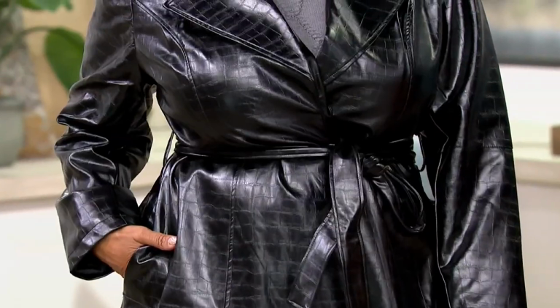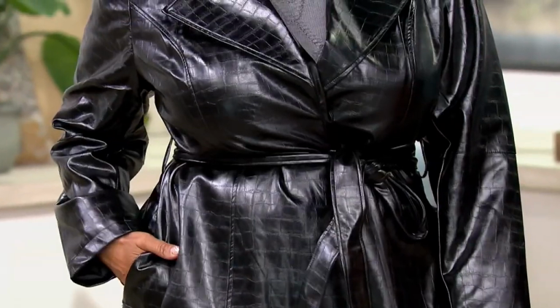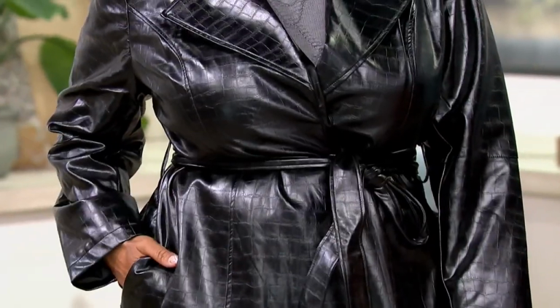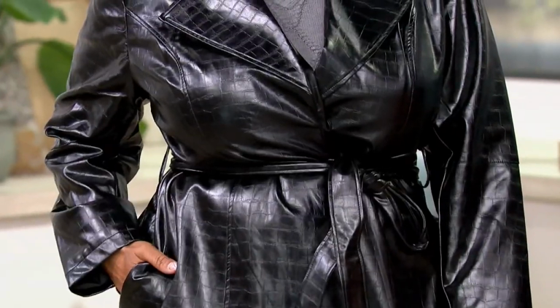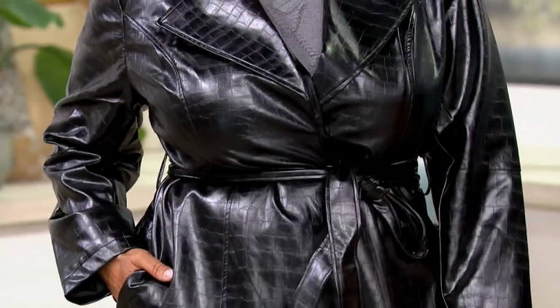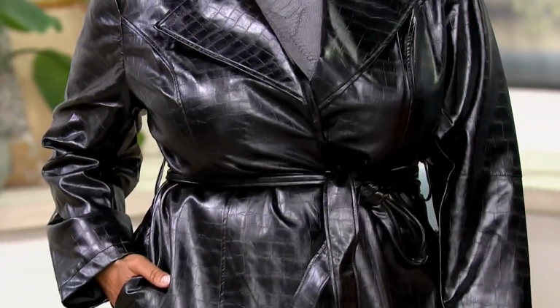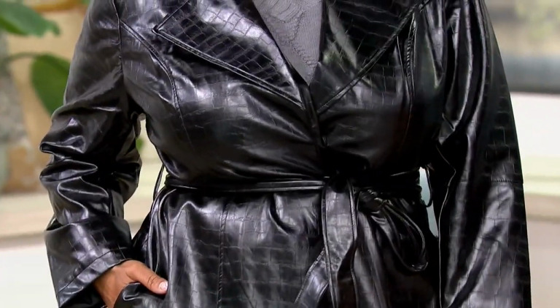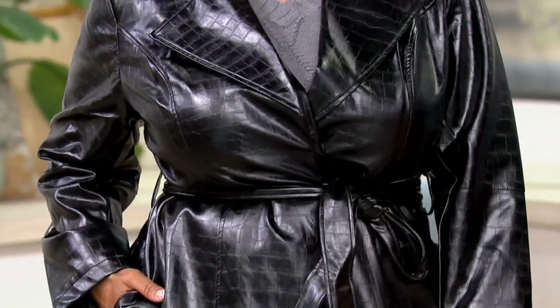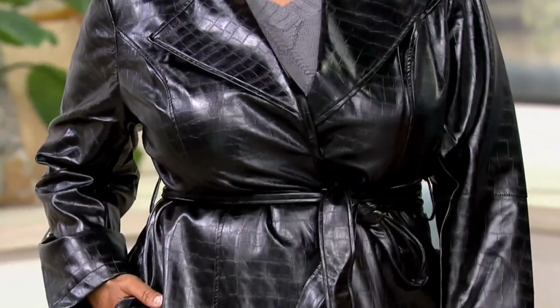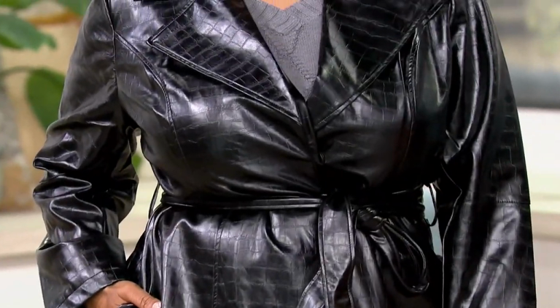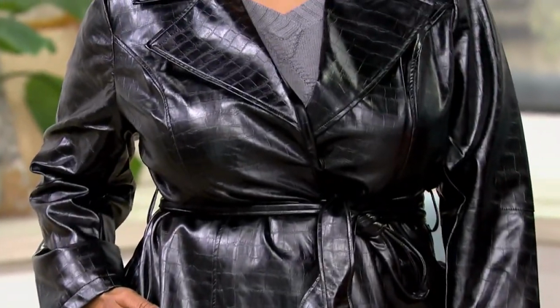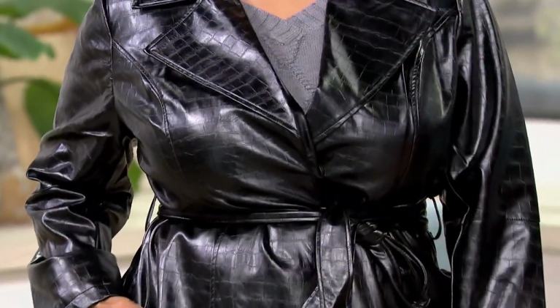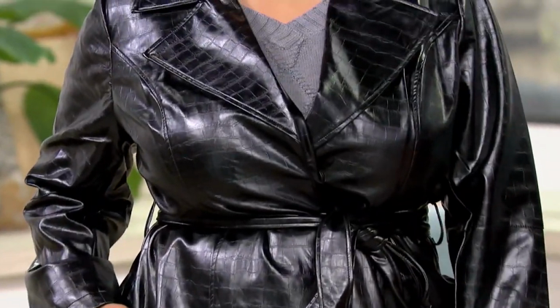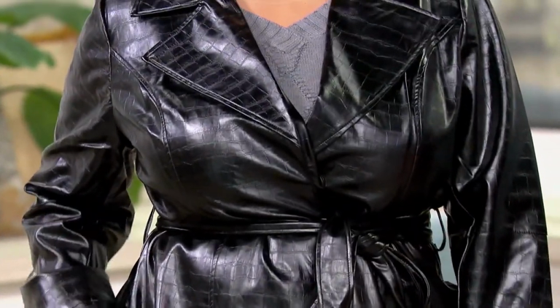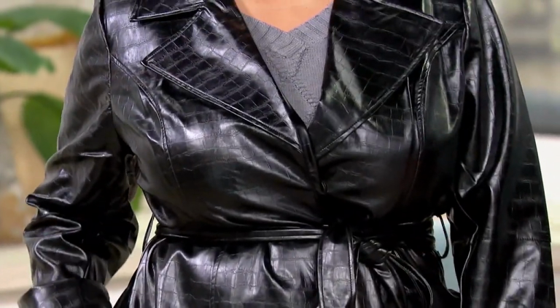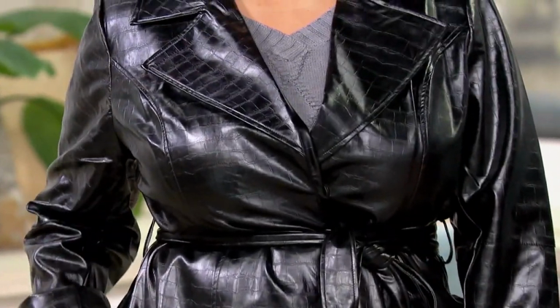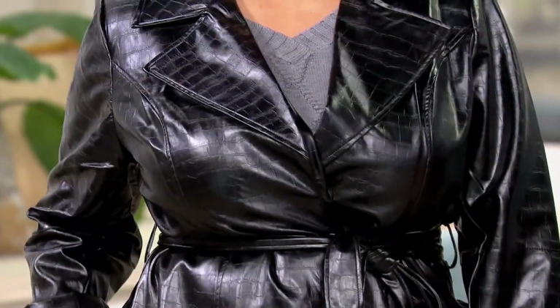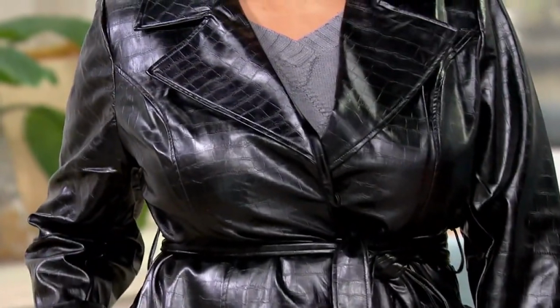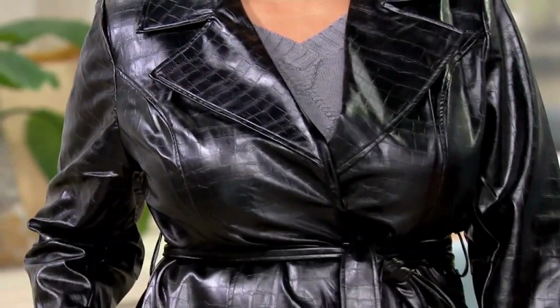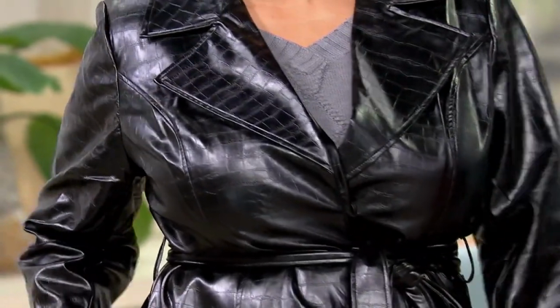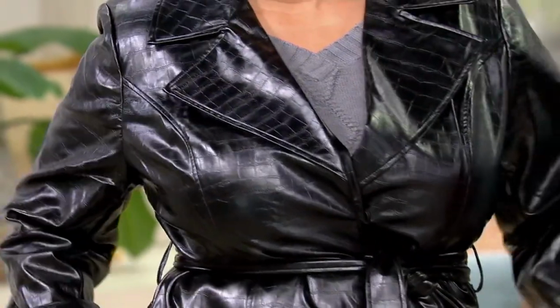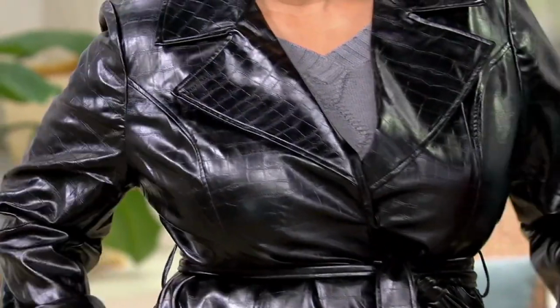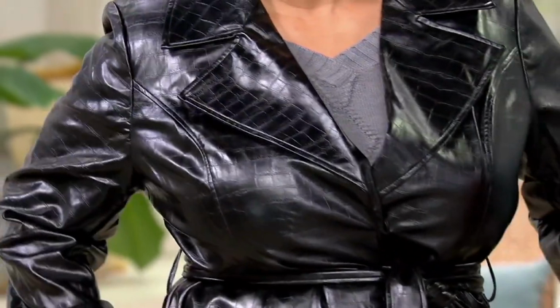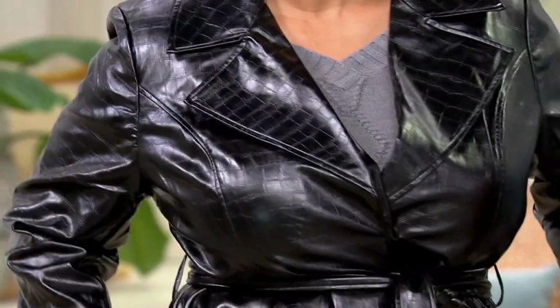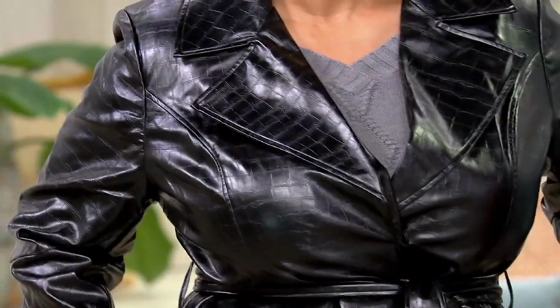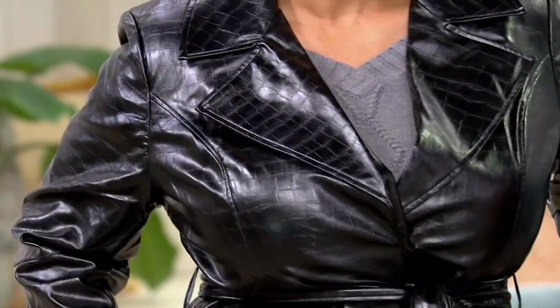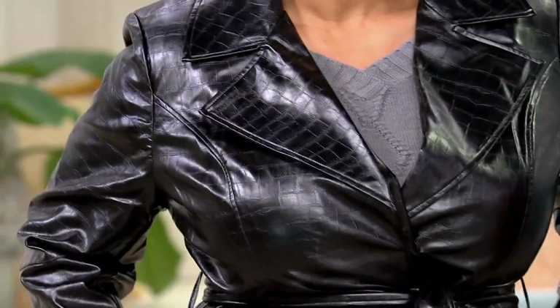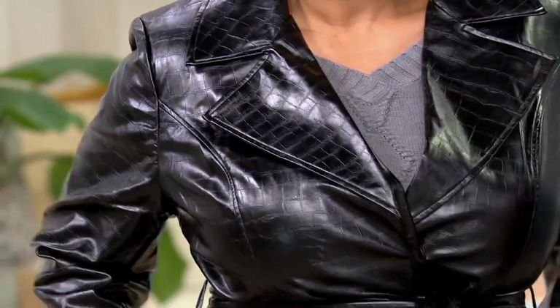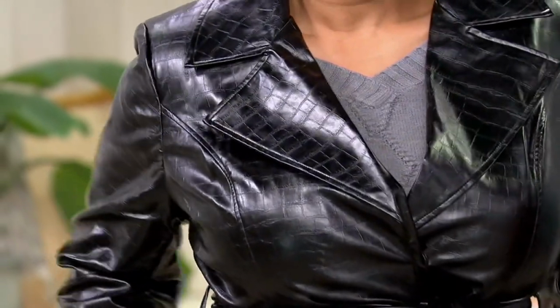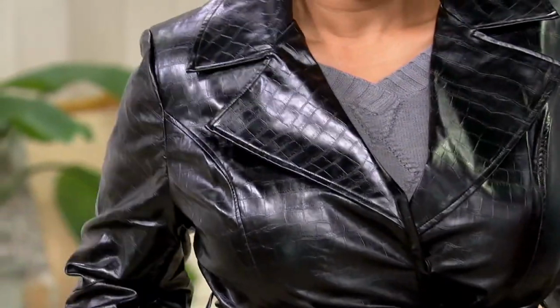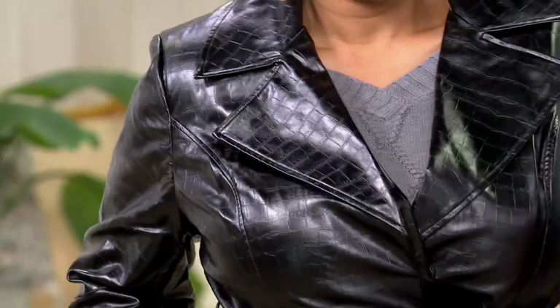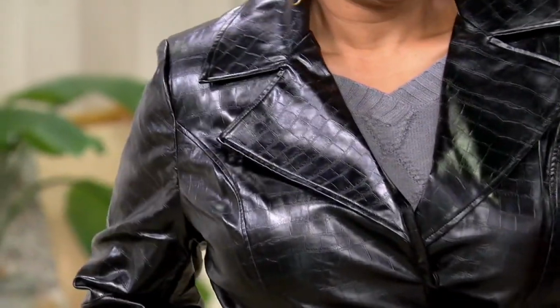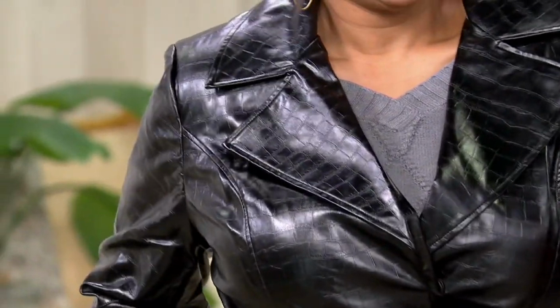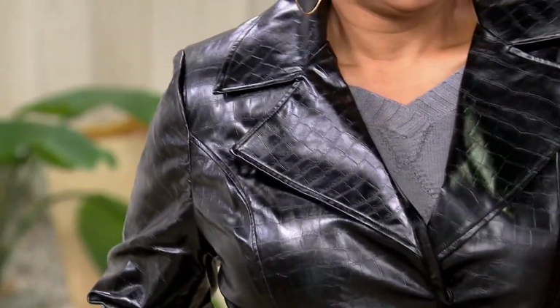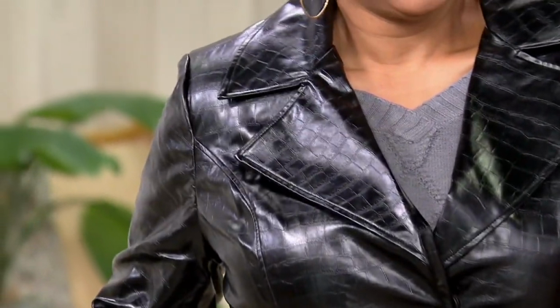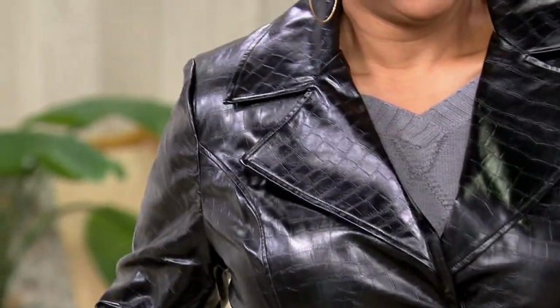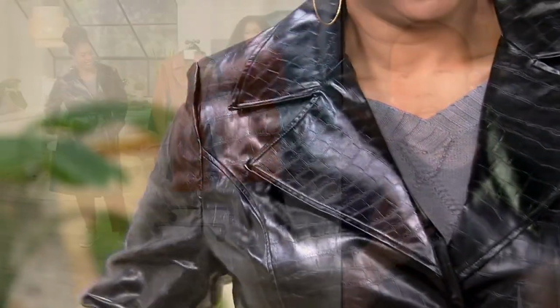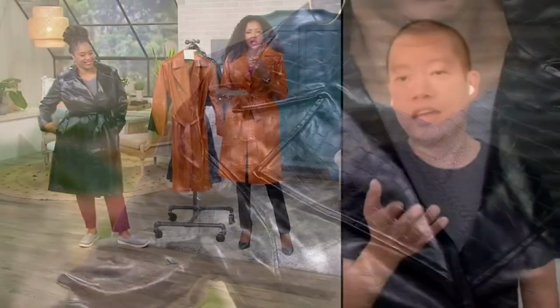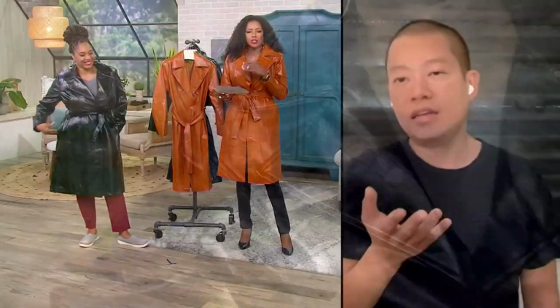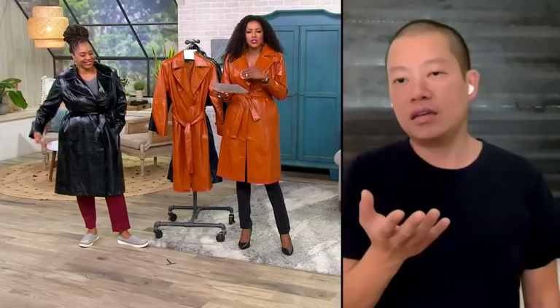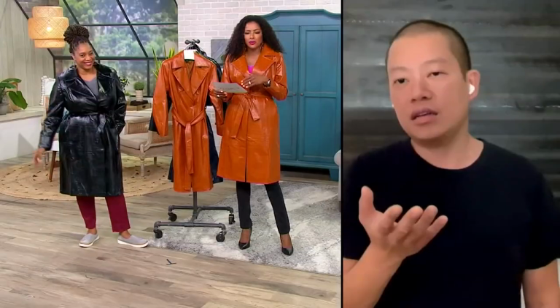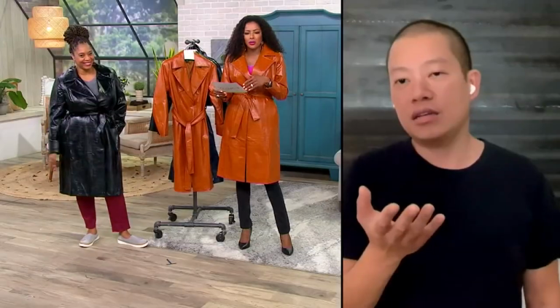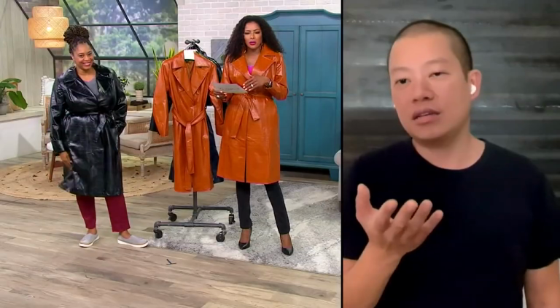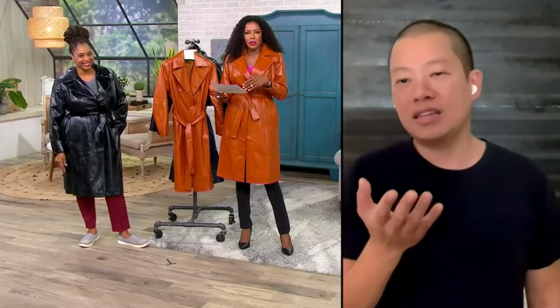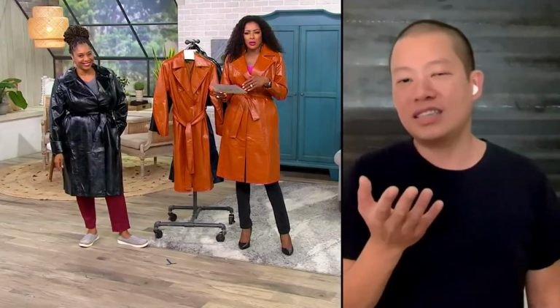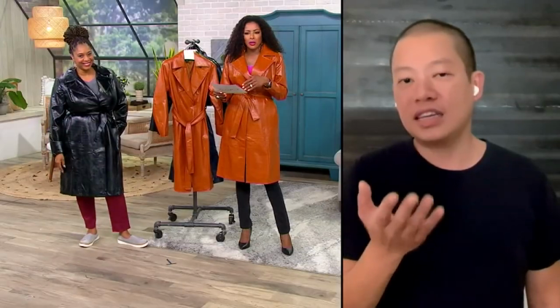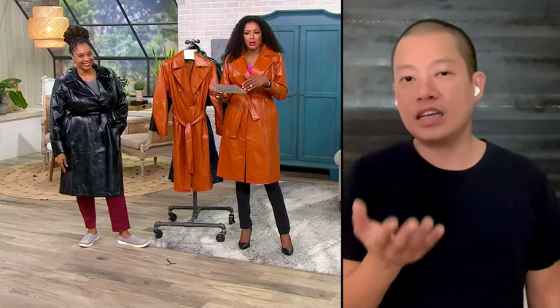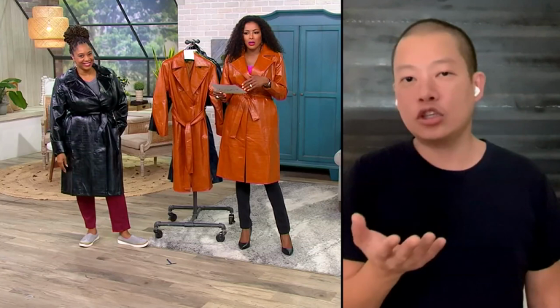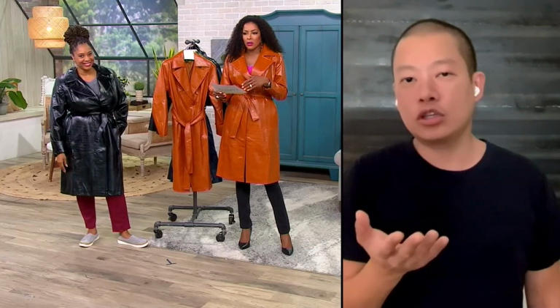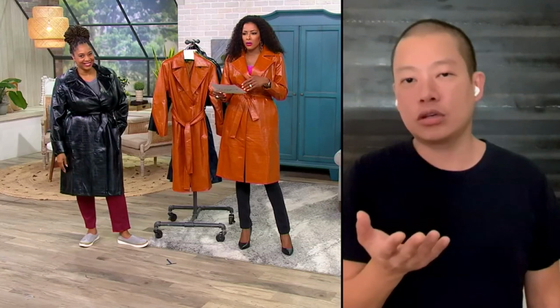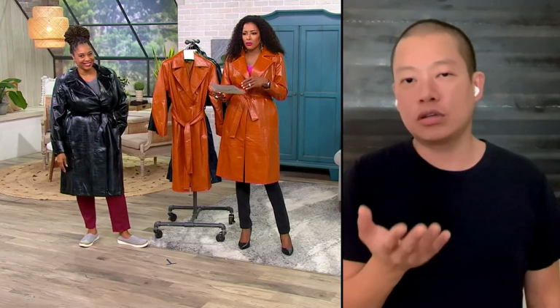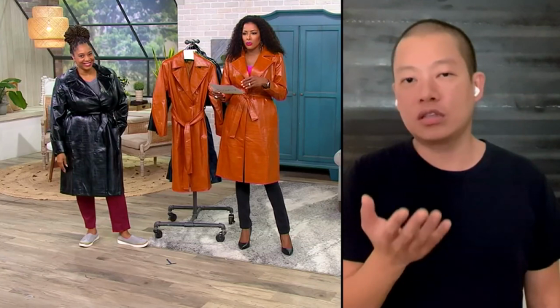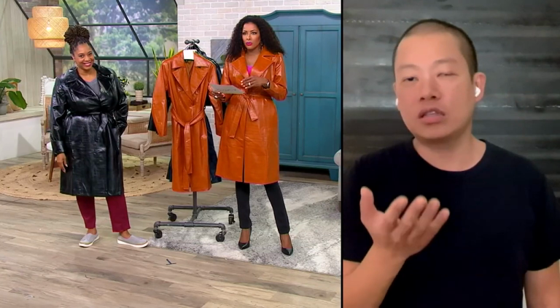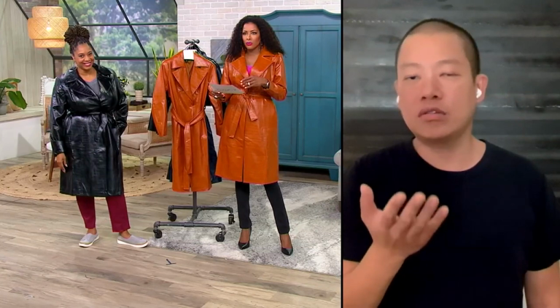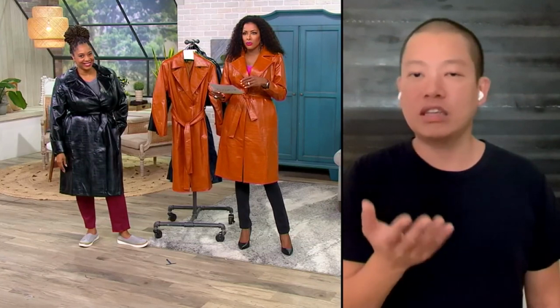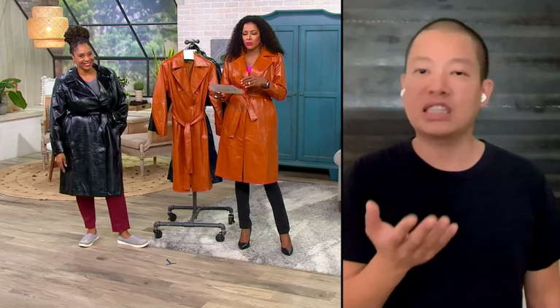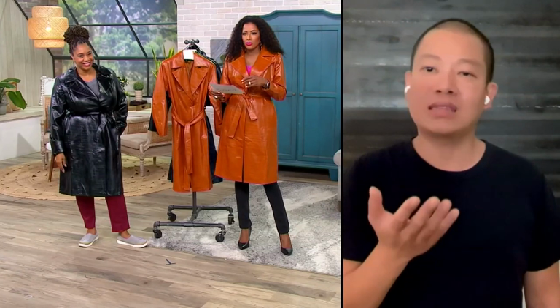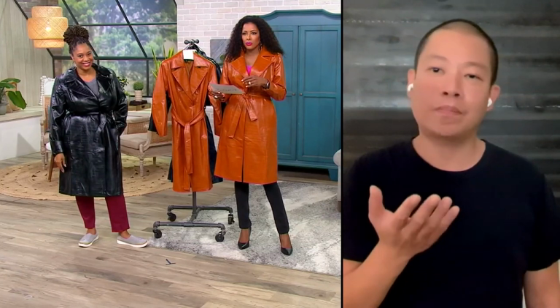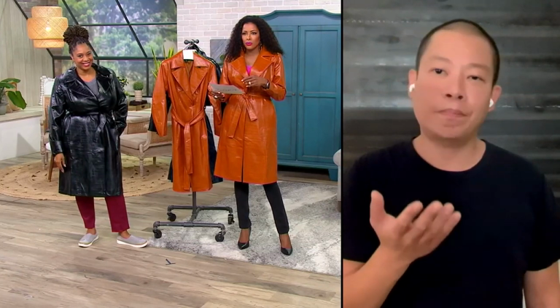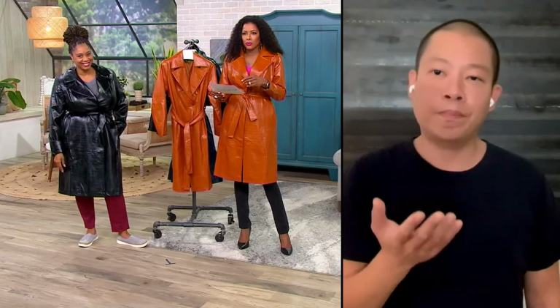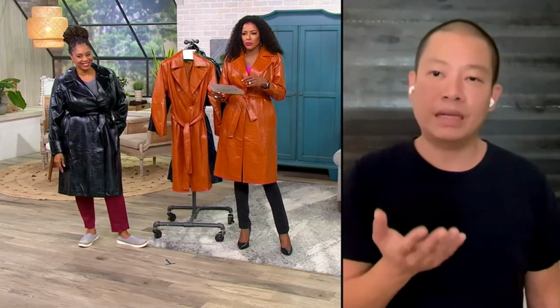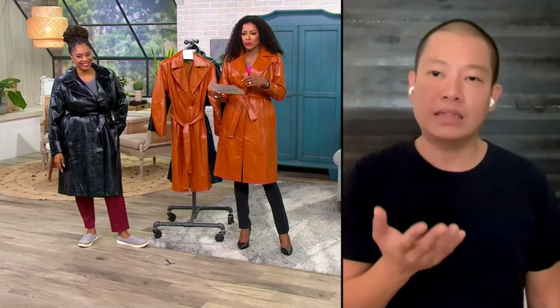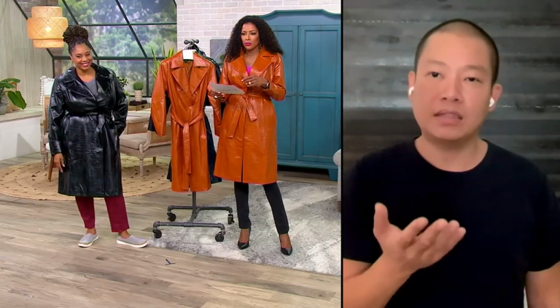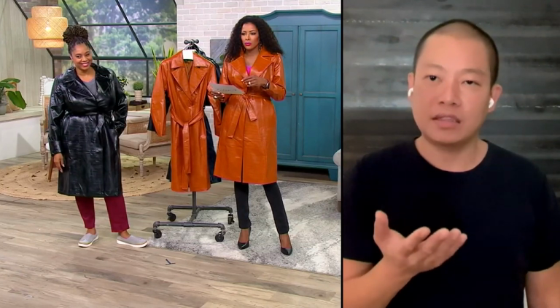She looks chic. You look gorgeous, and the texture looks so expensive.